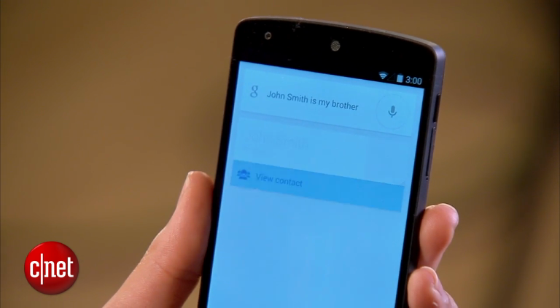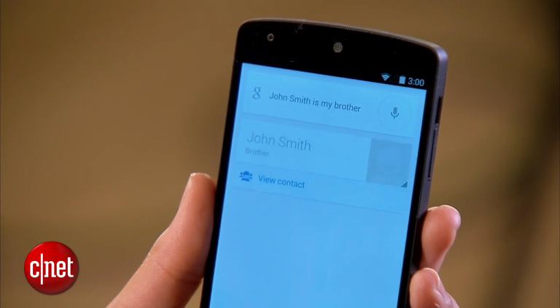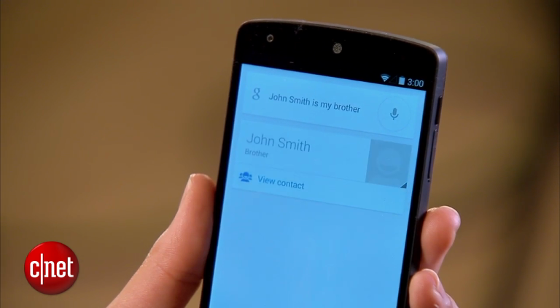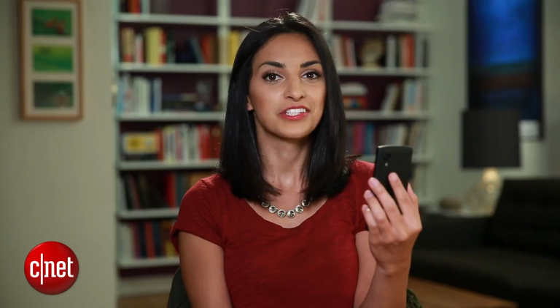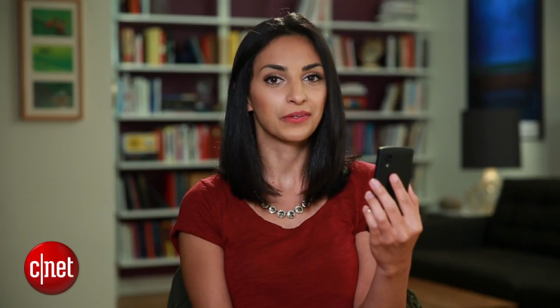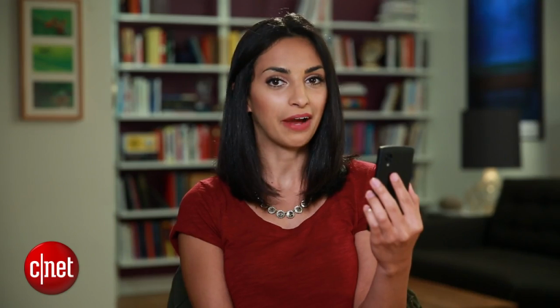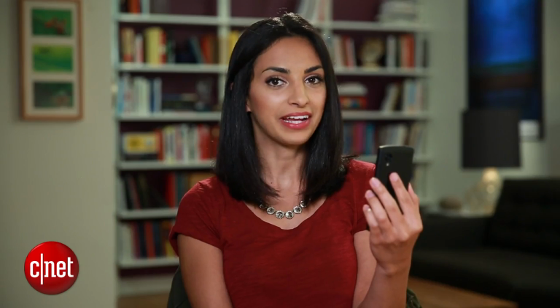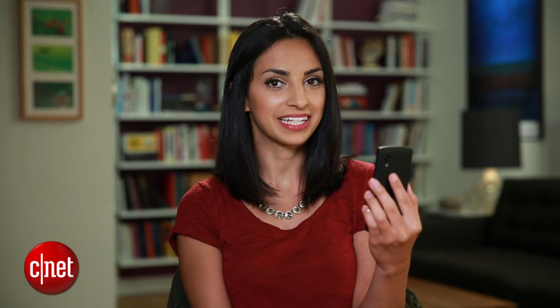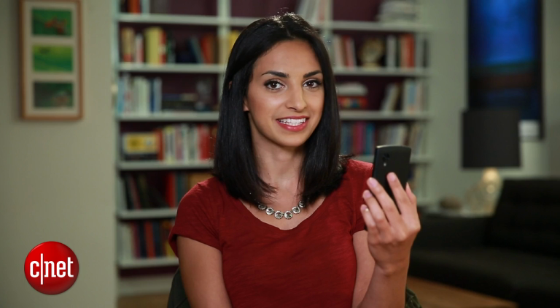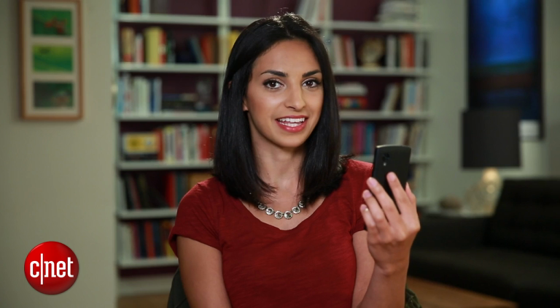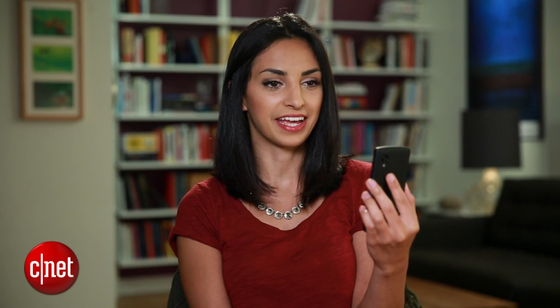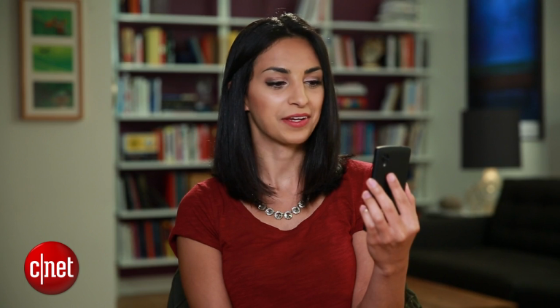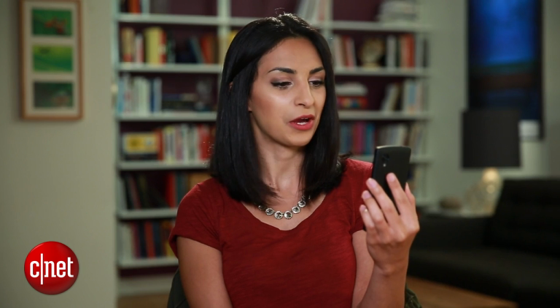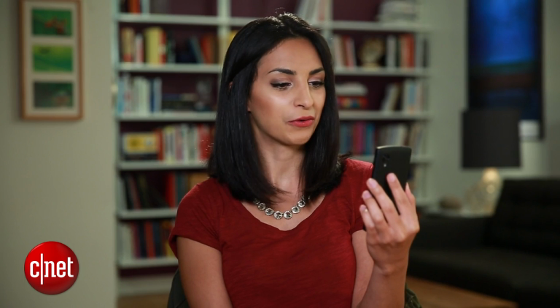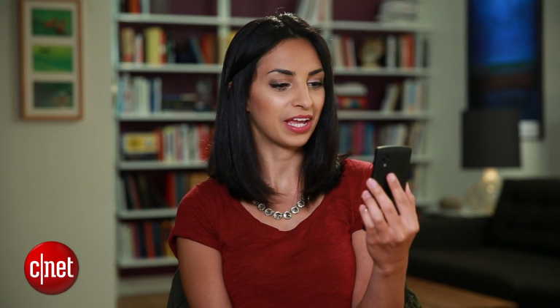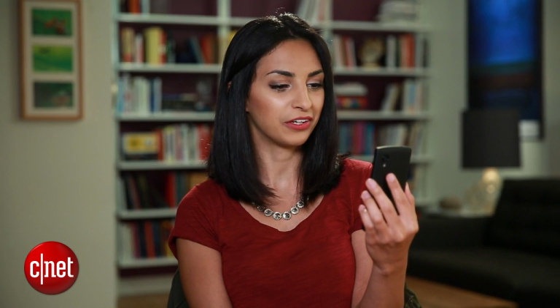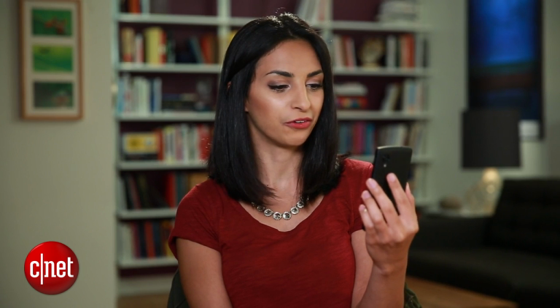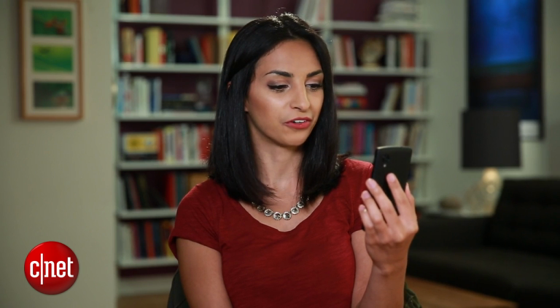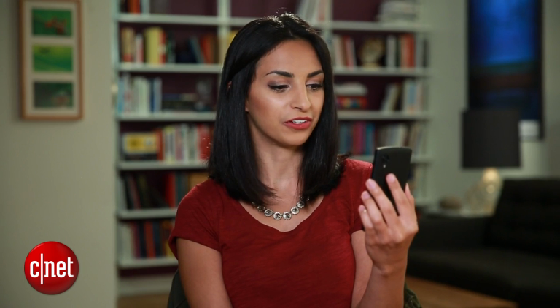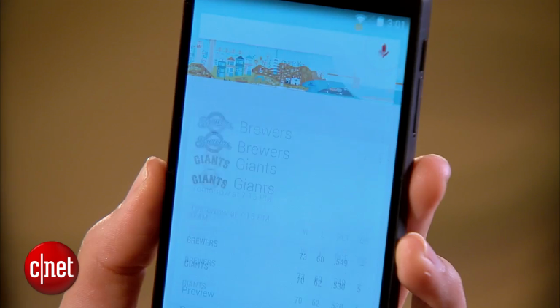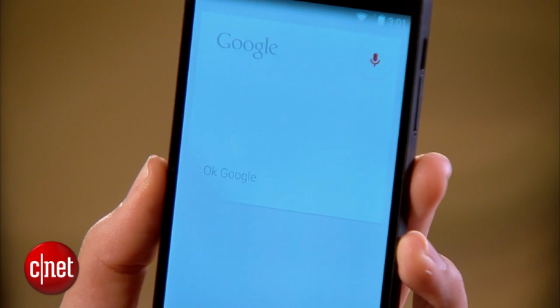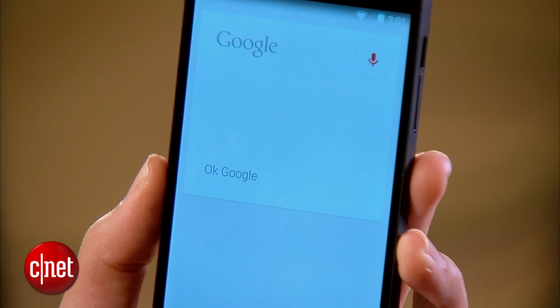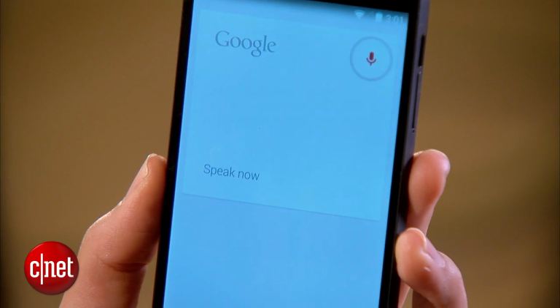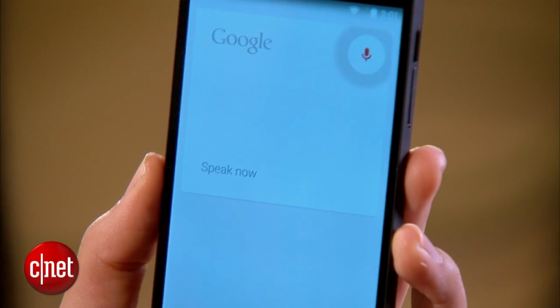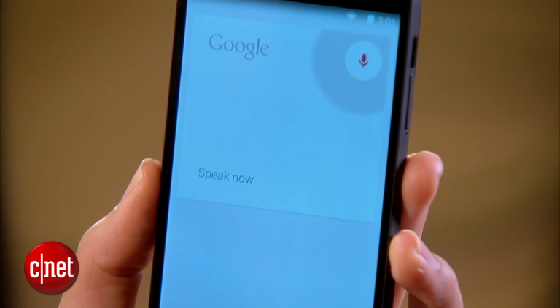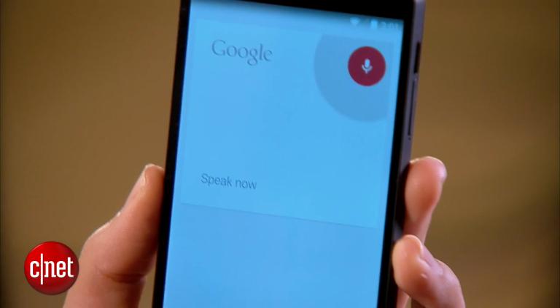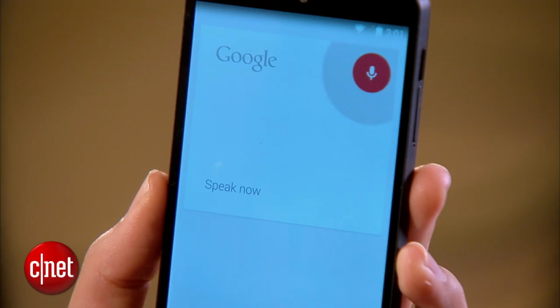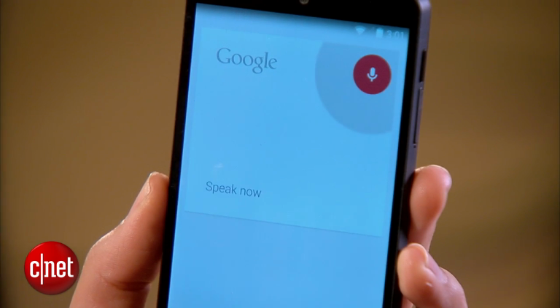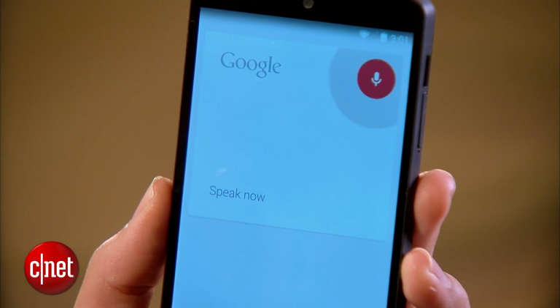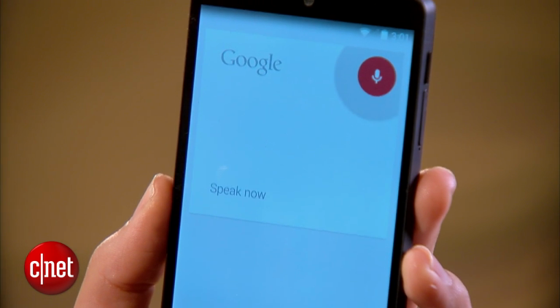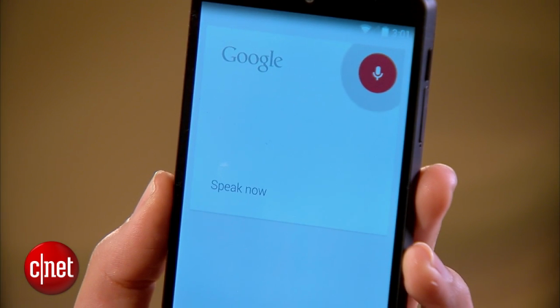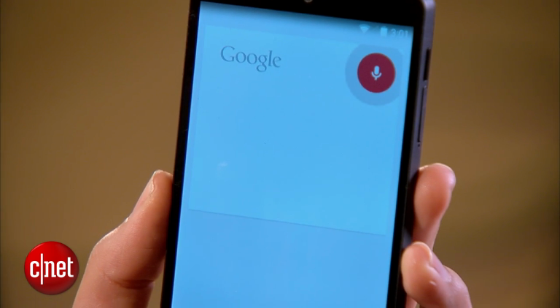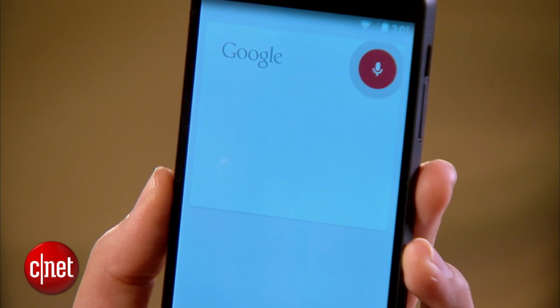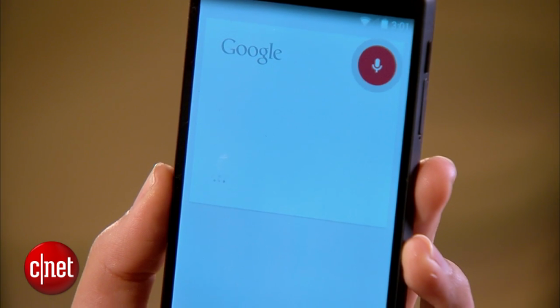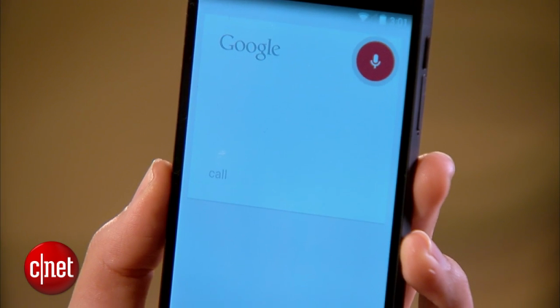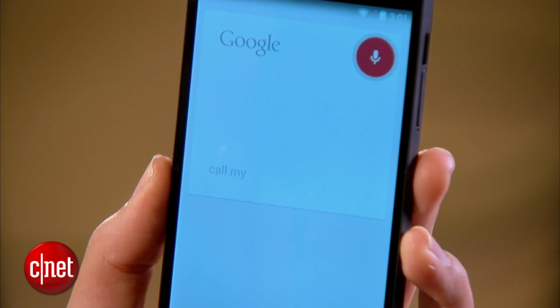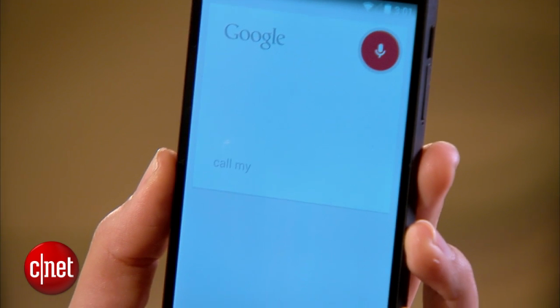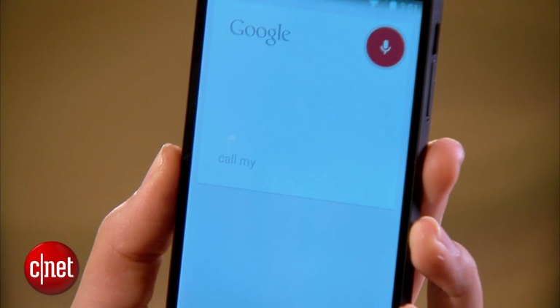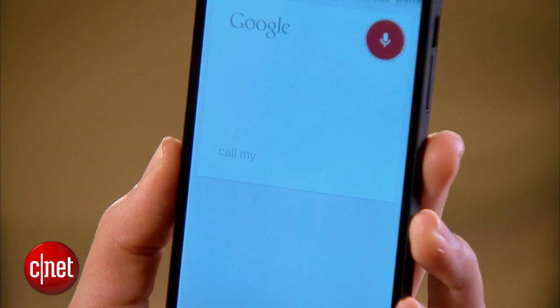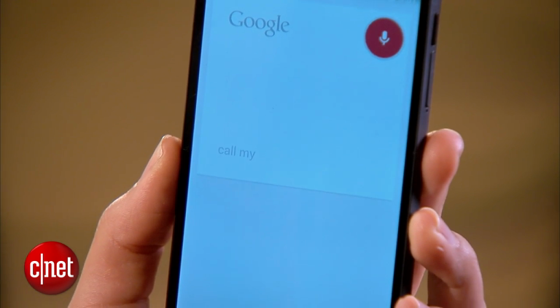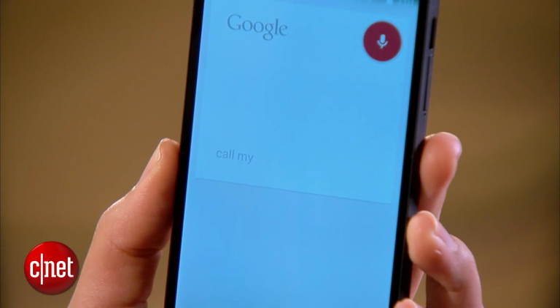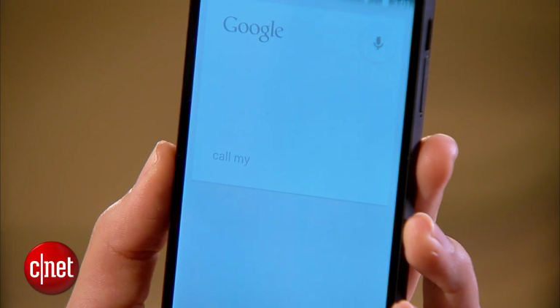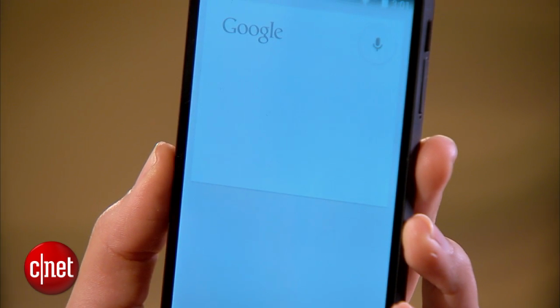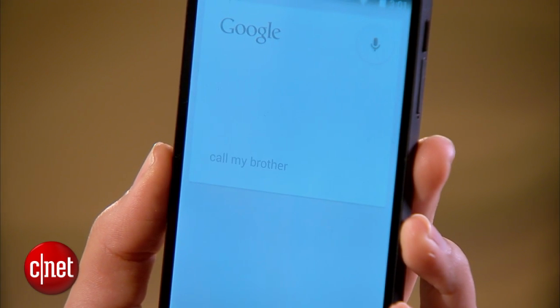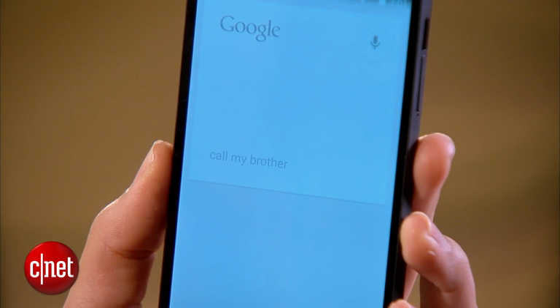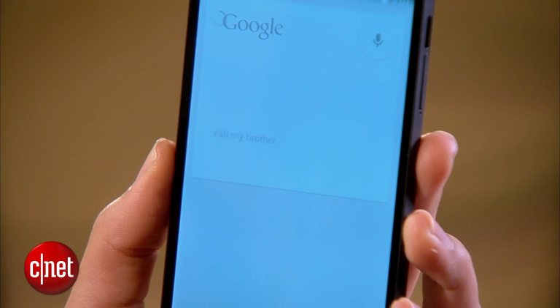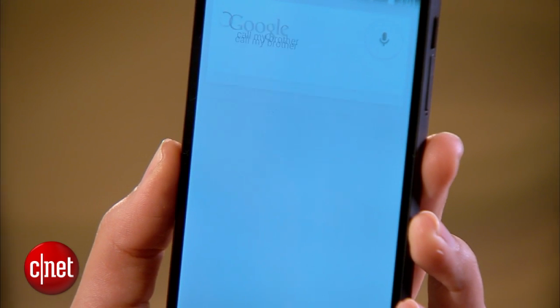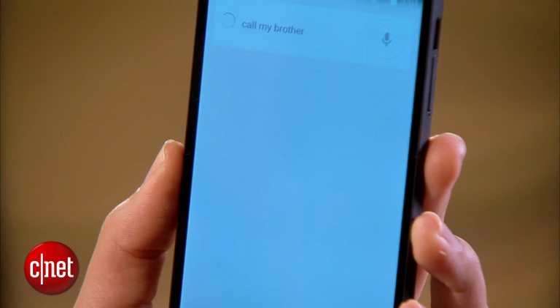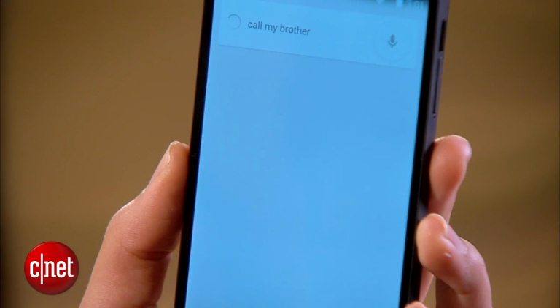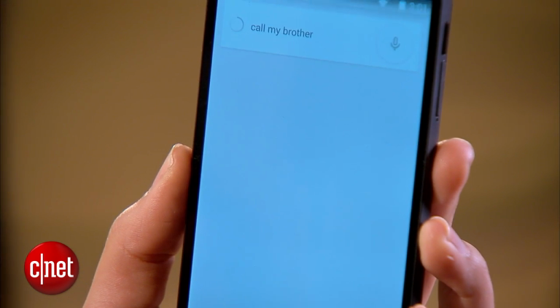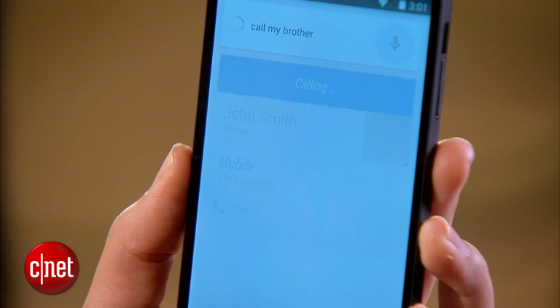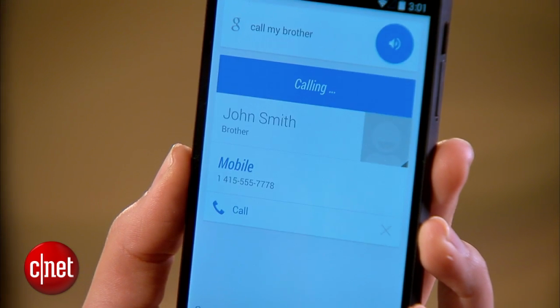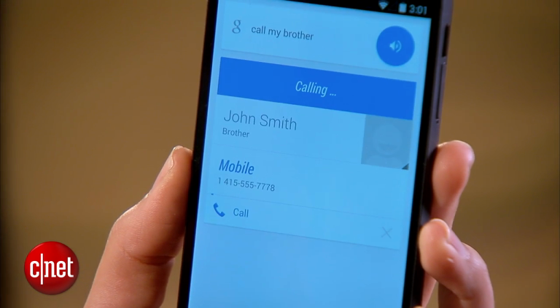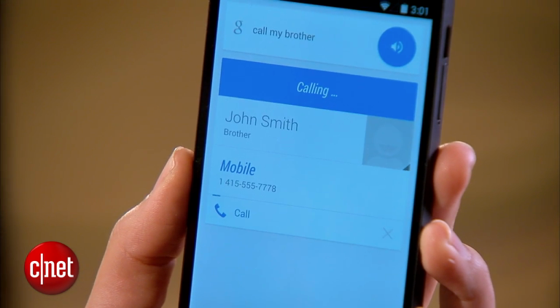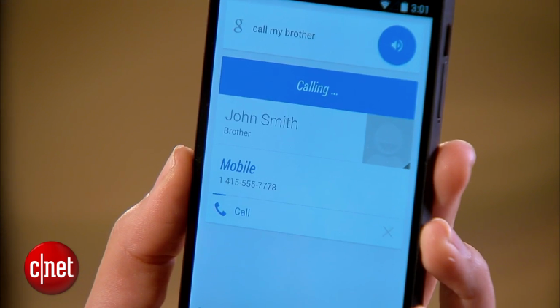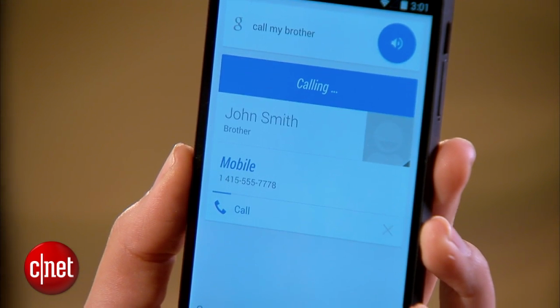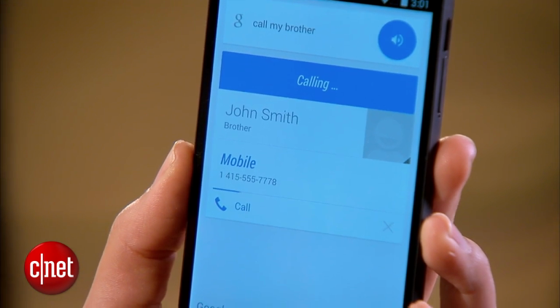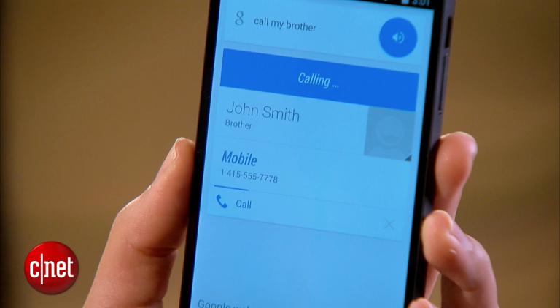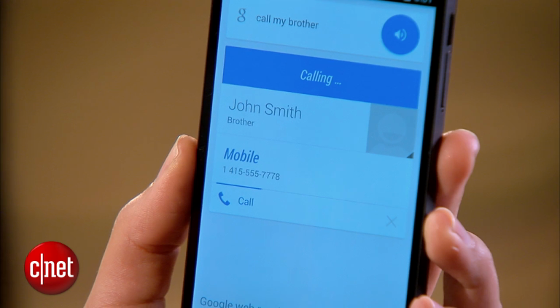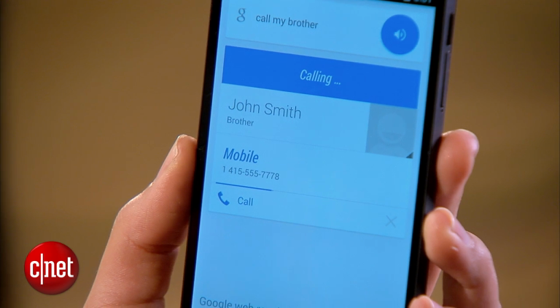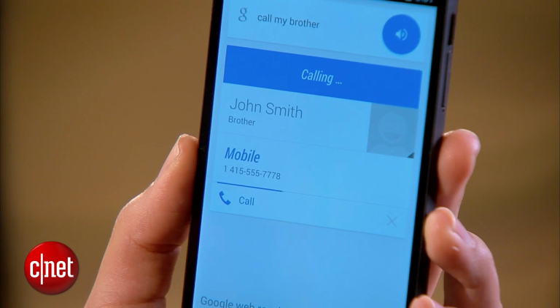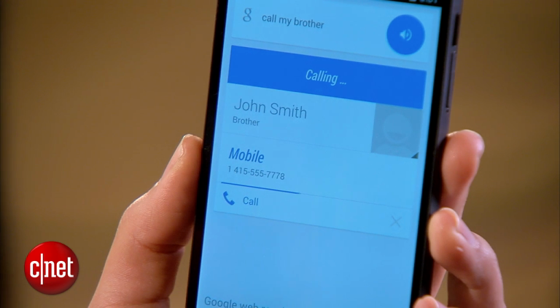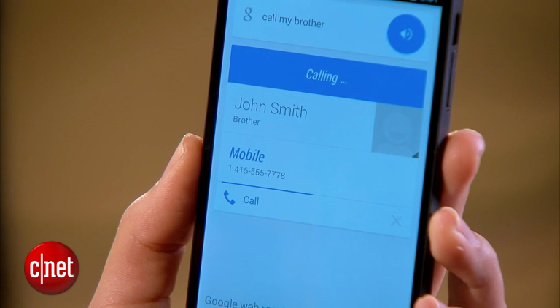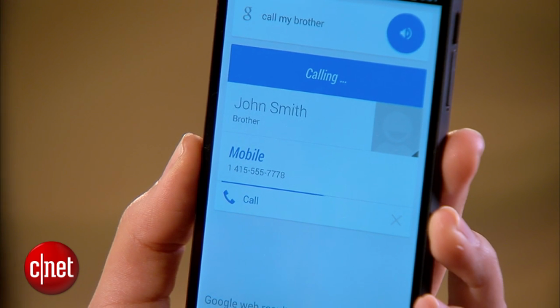So now I can say, OK Google, call my brother. And it responds: Calling John Smith mobile.